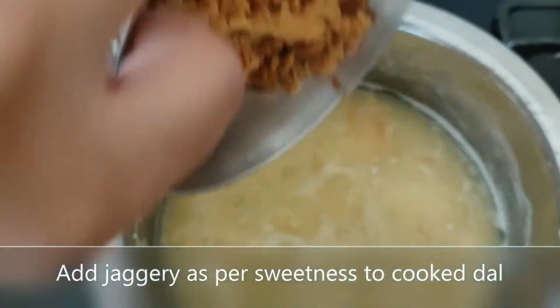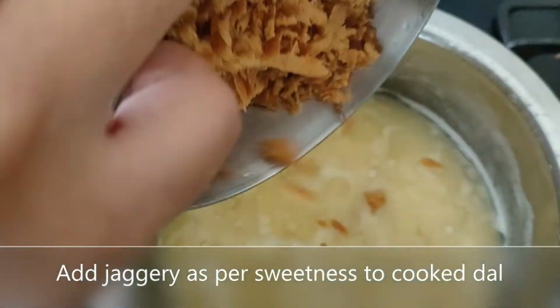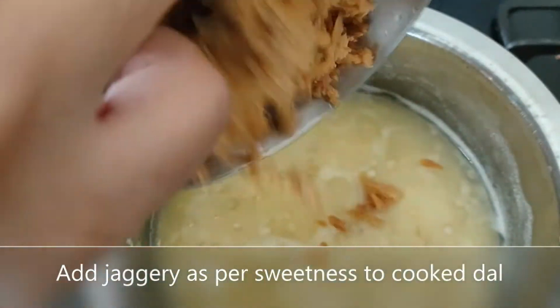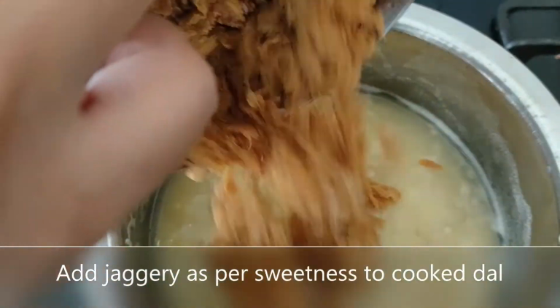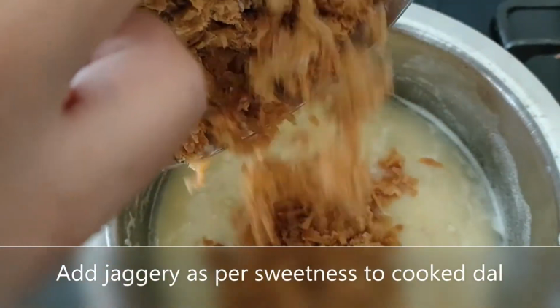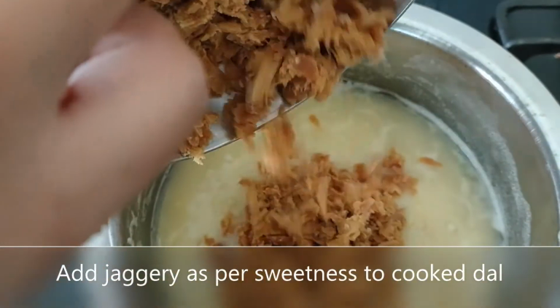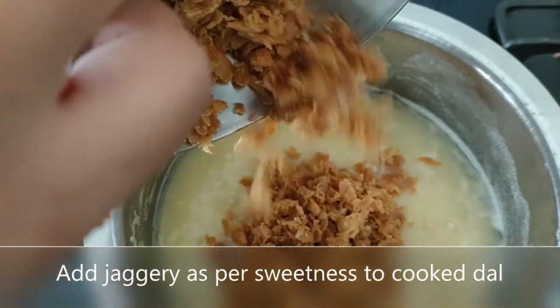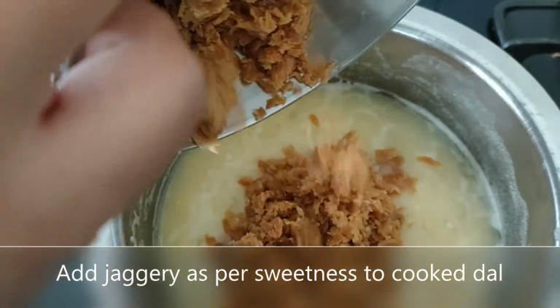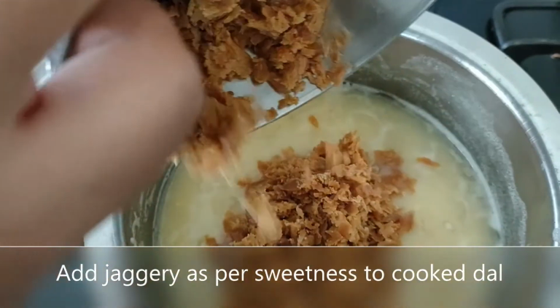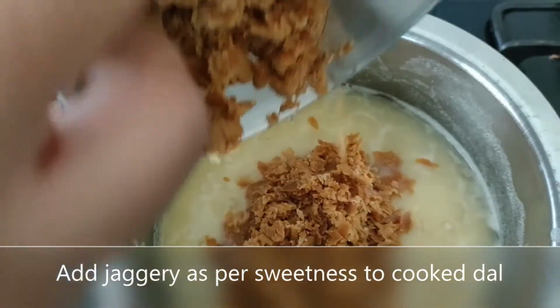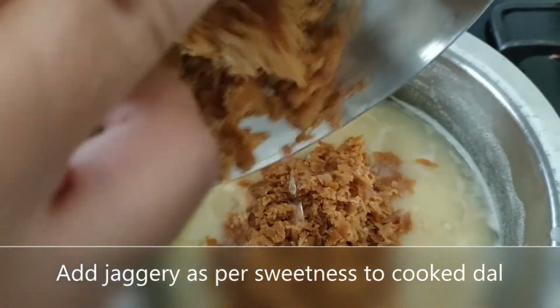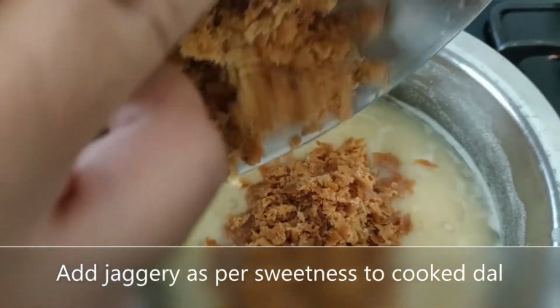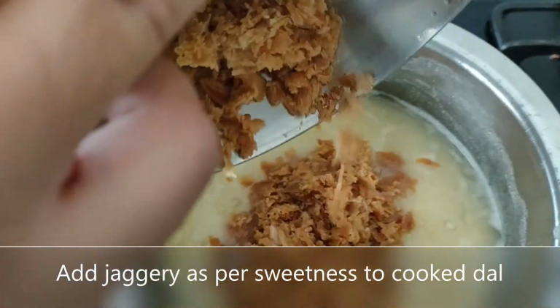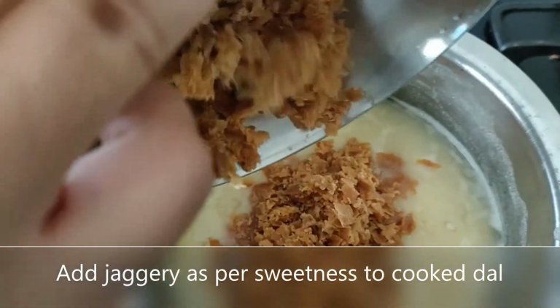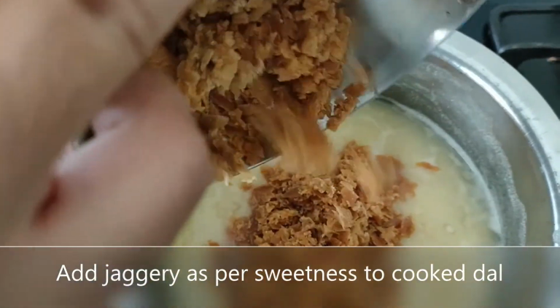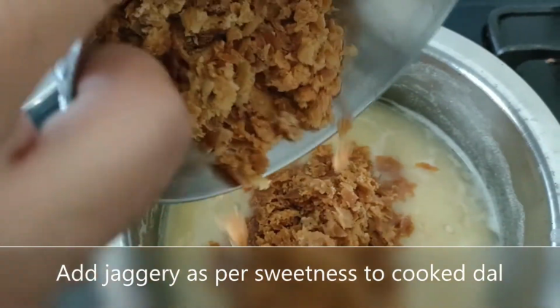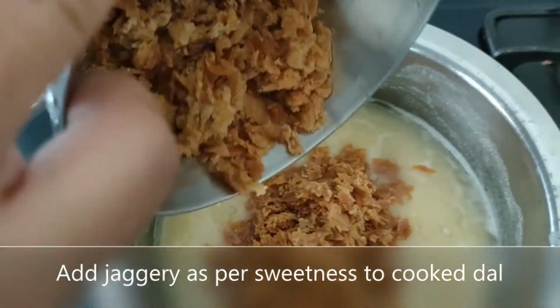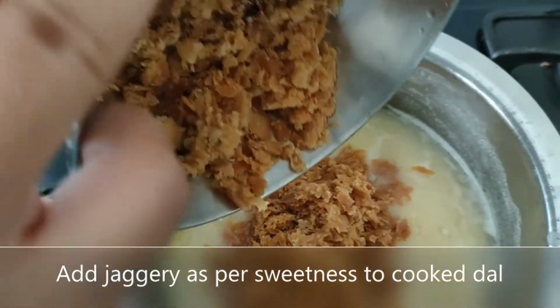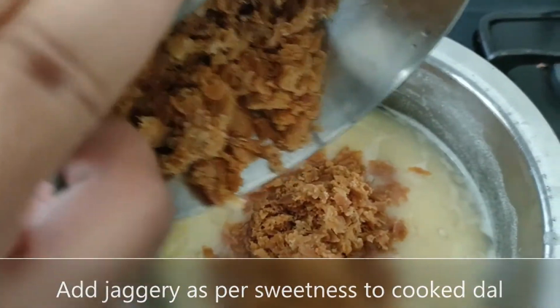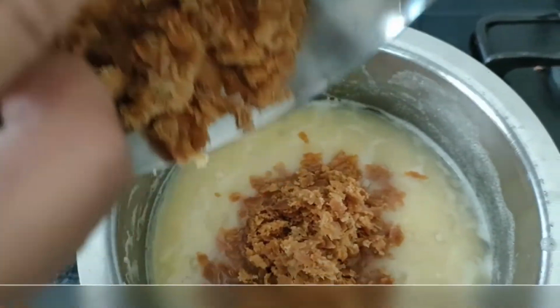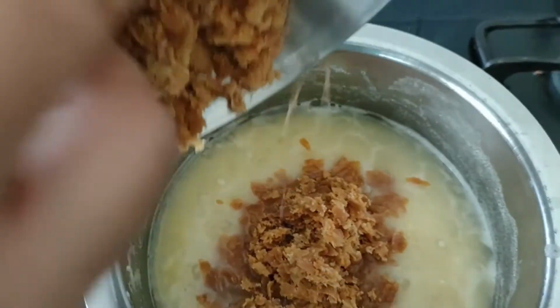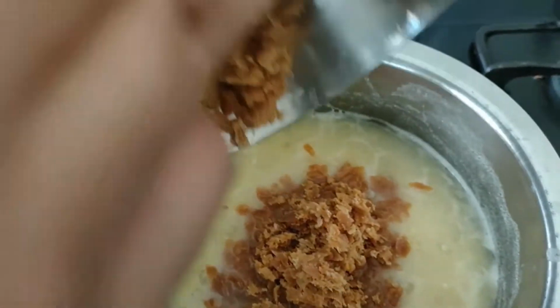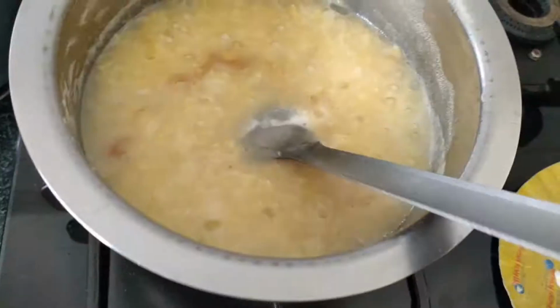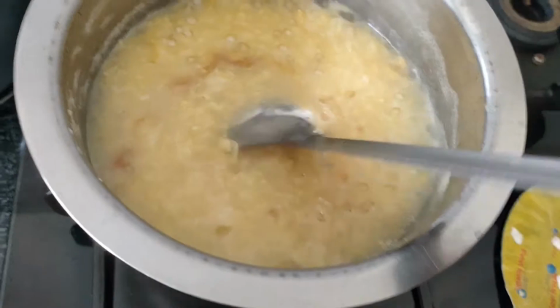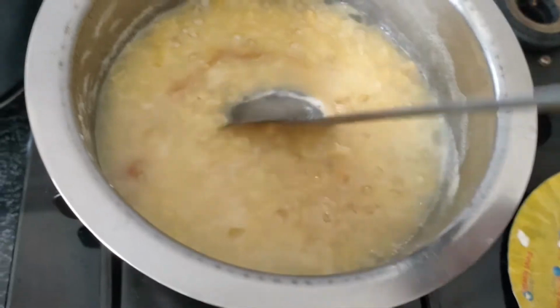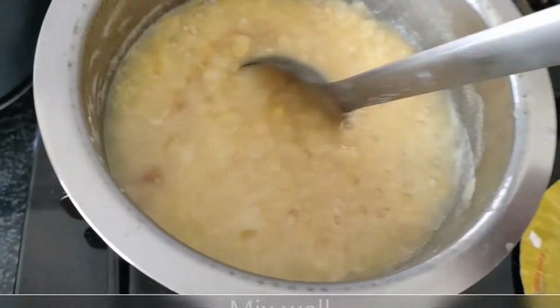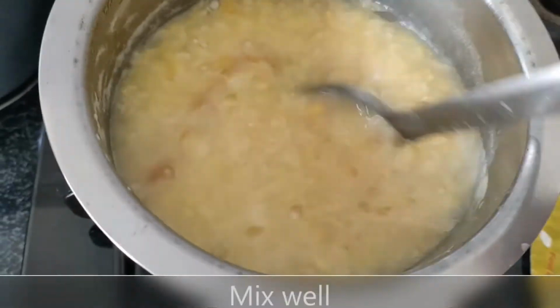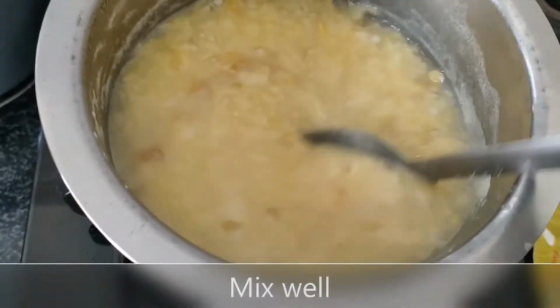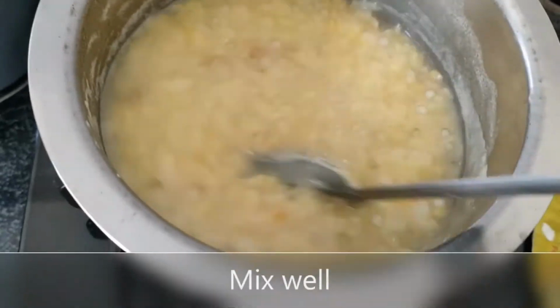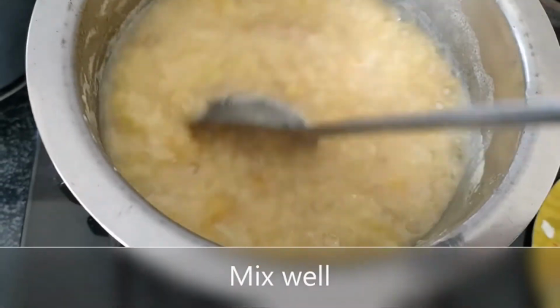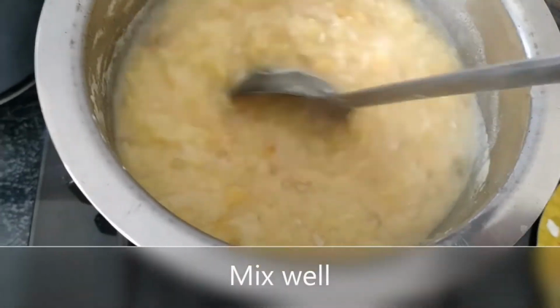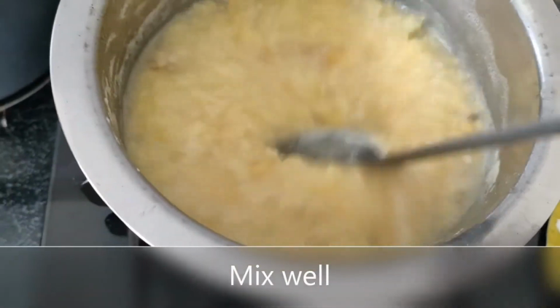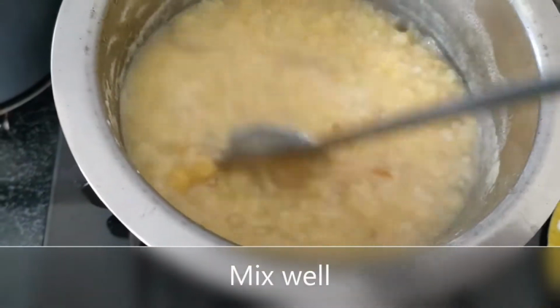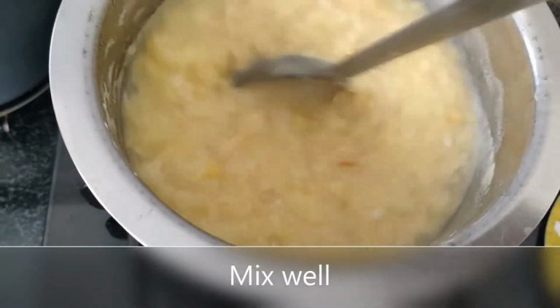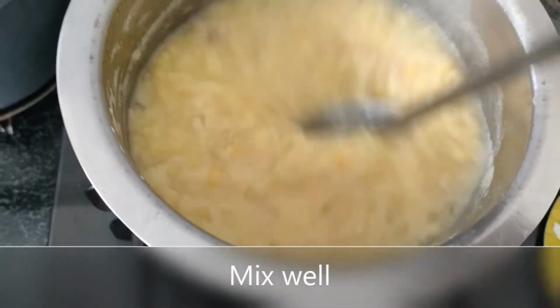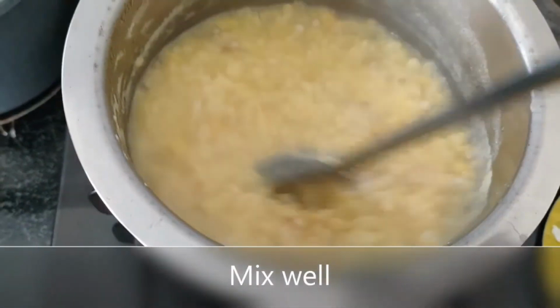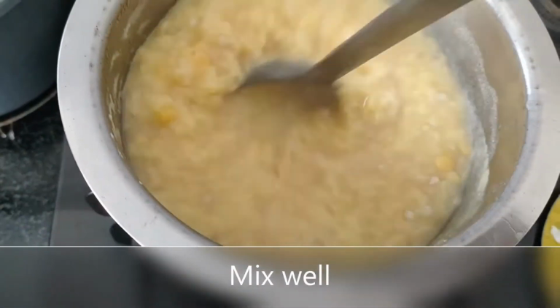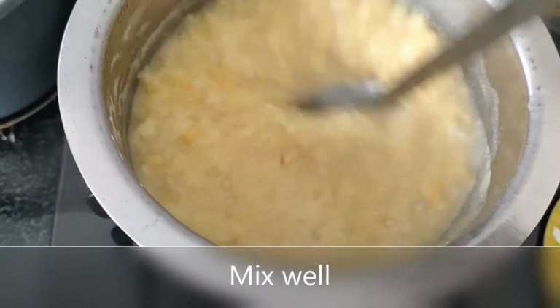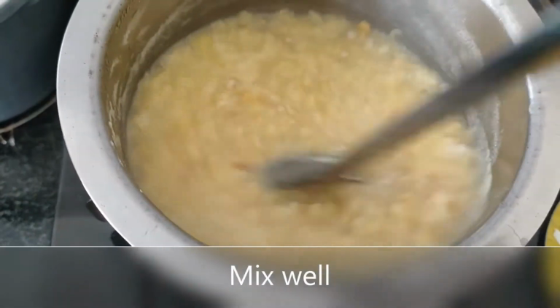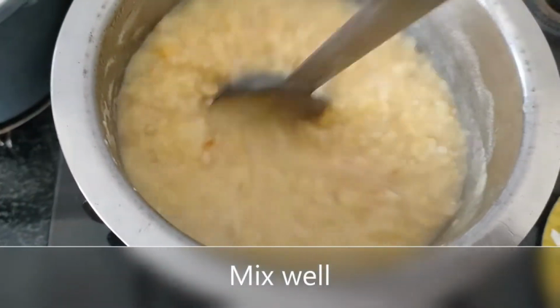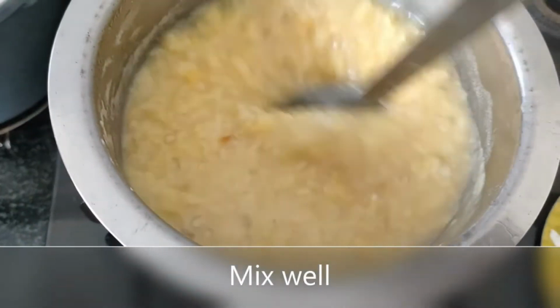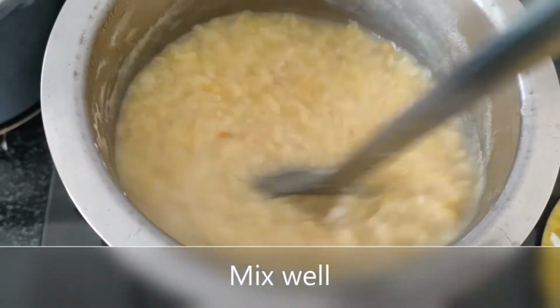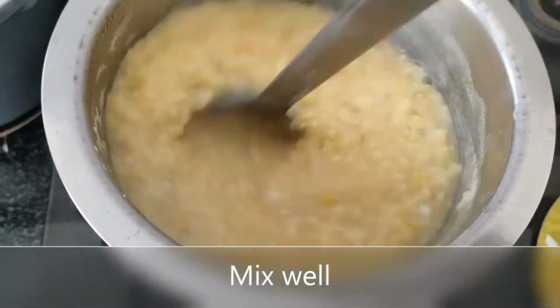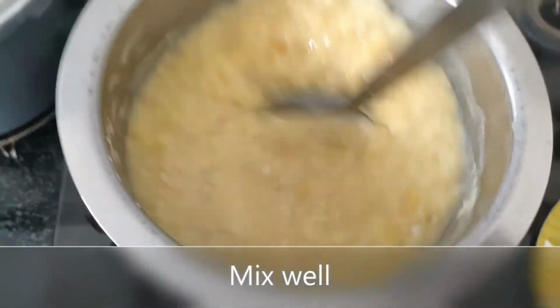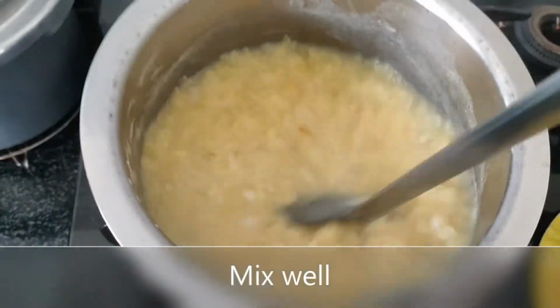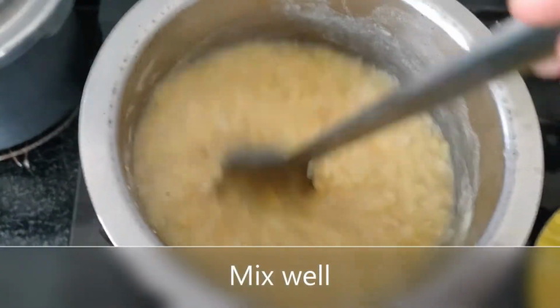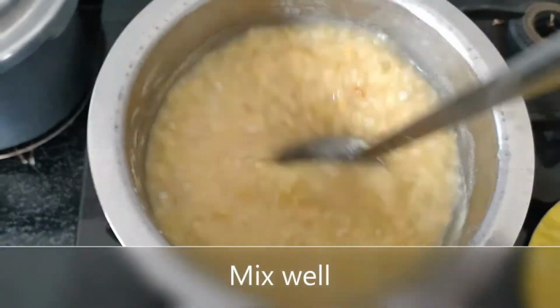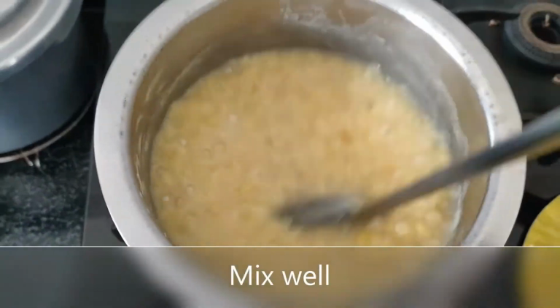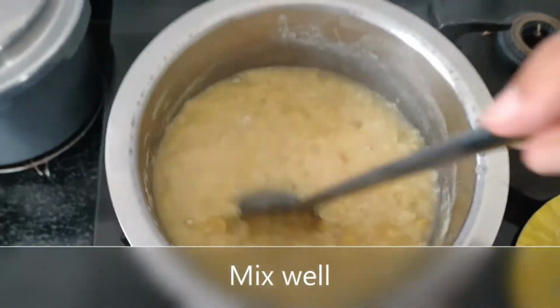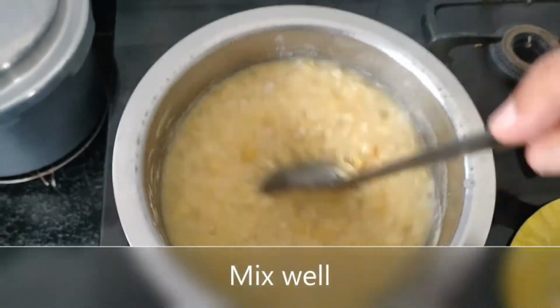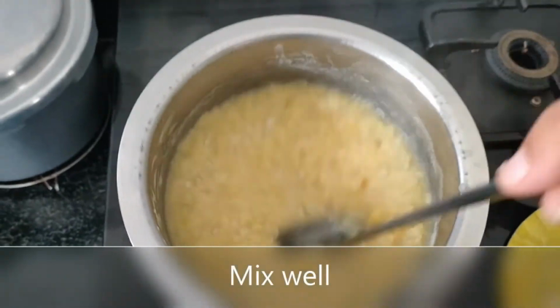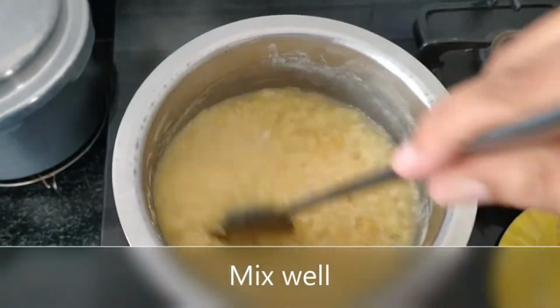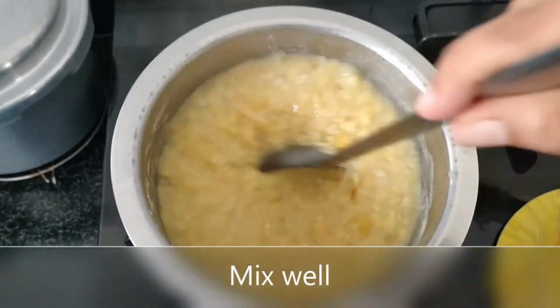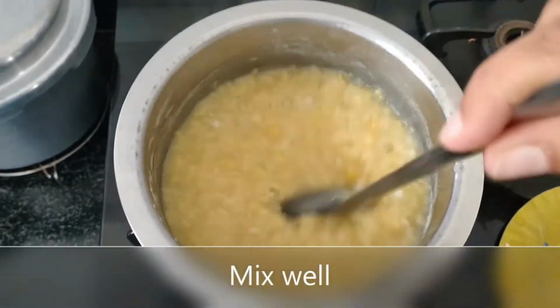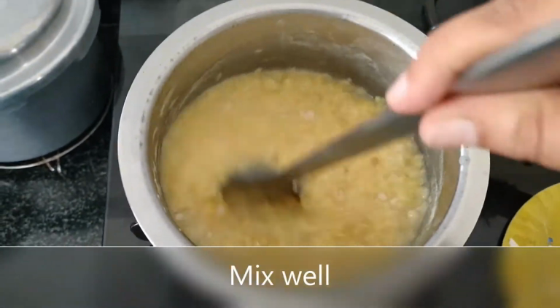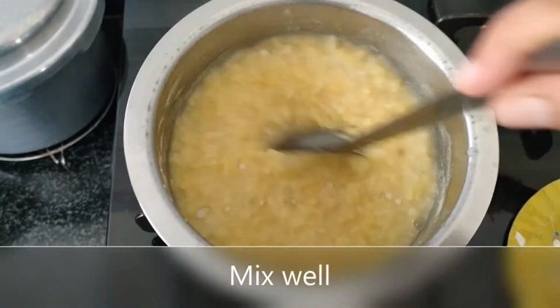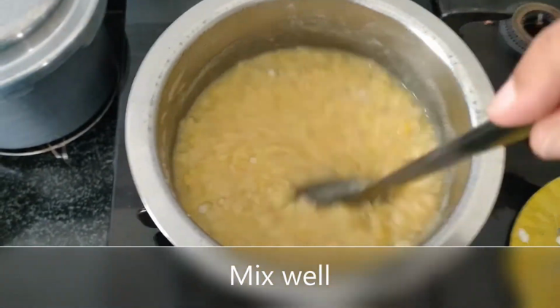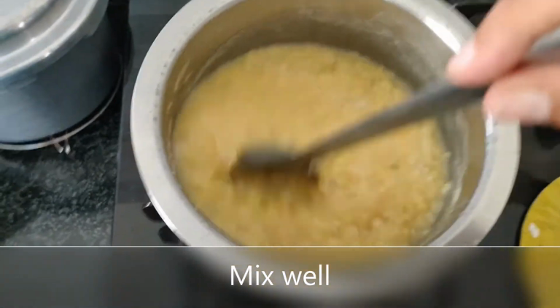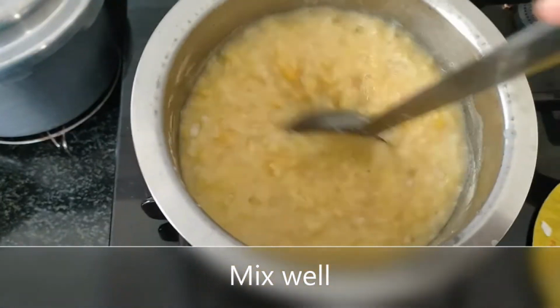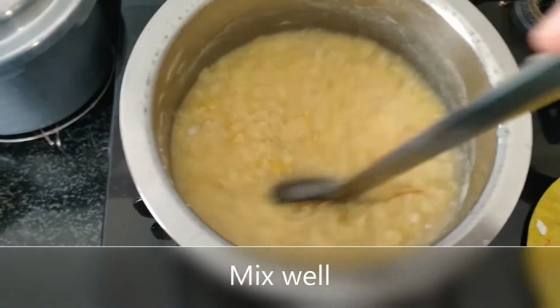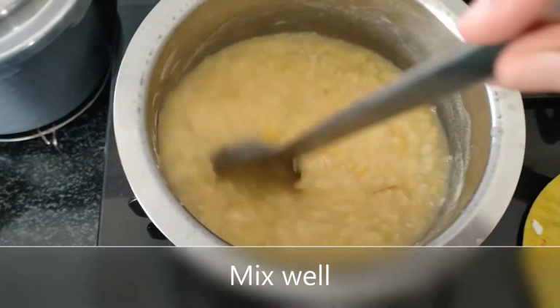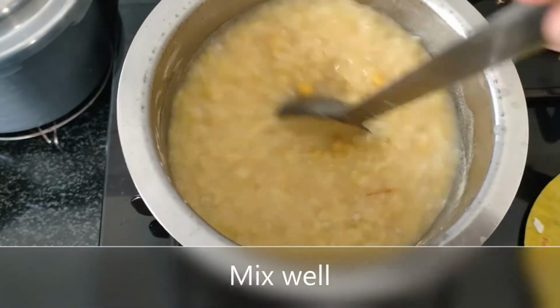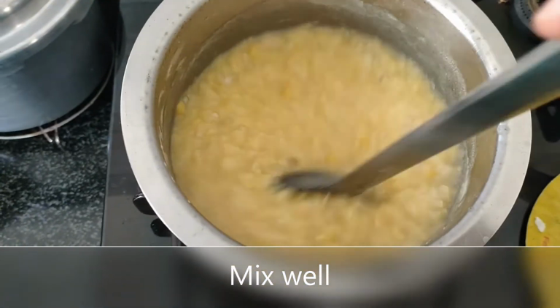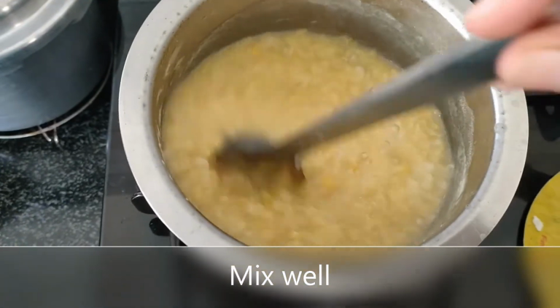Now as you can see the dal is cooked well. Add 1 cup of jaggery, or as per the sweetness required, and mix it well.